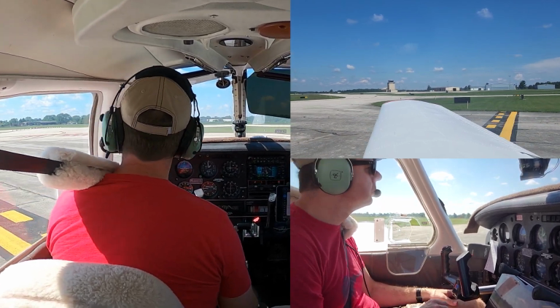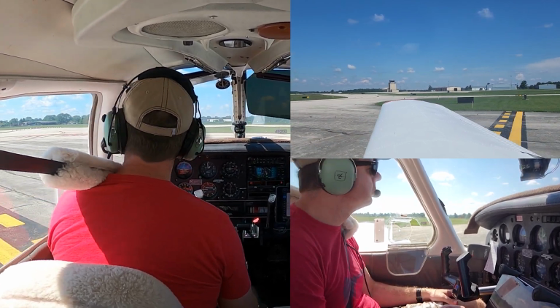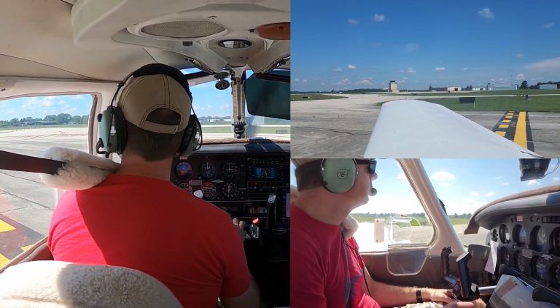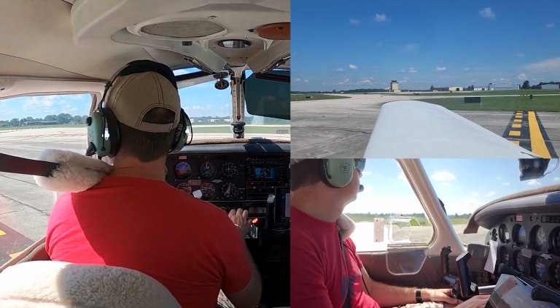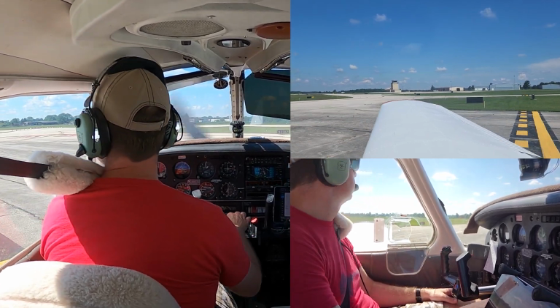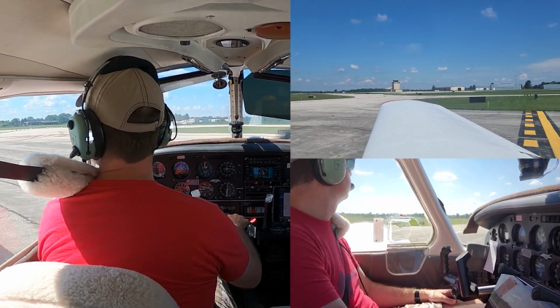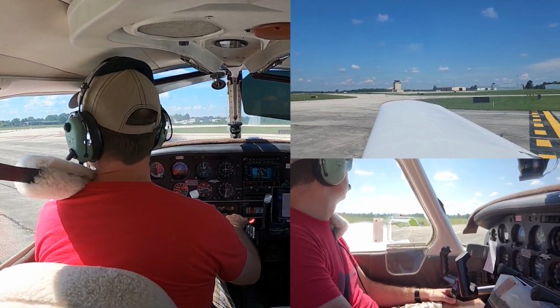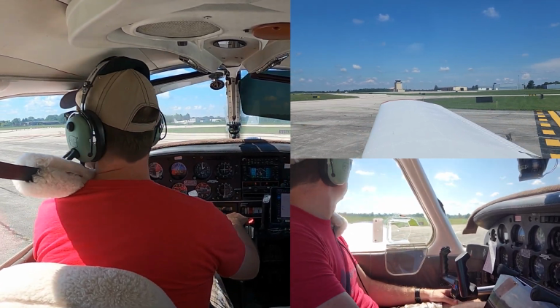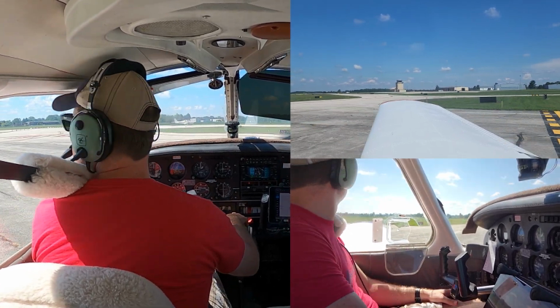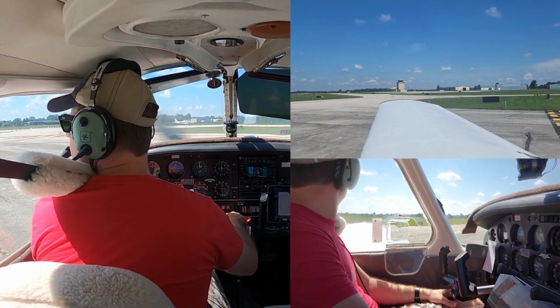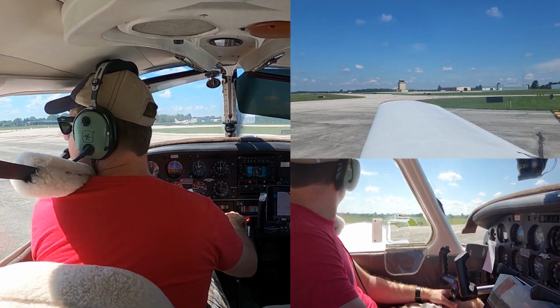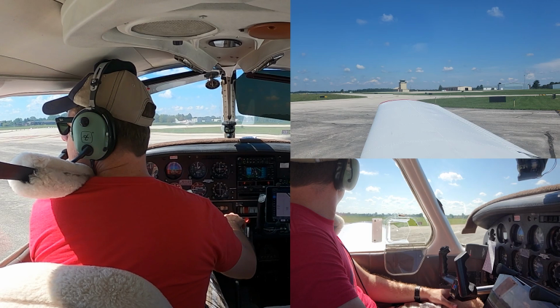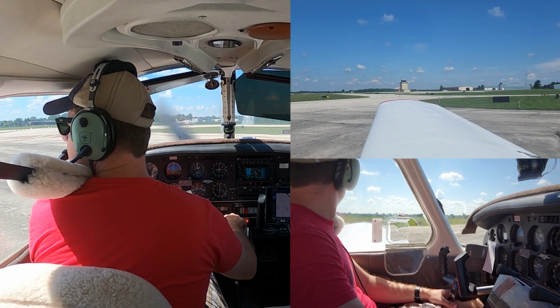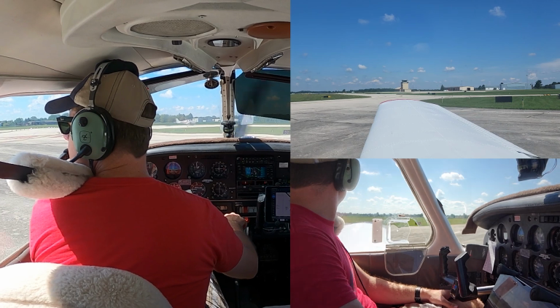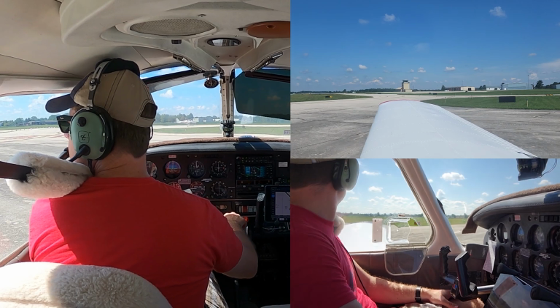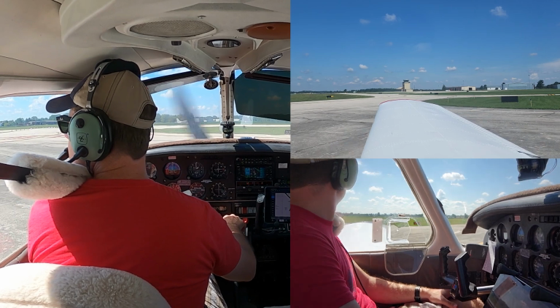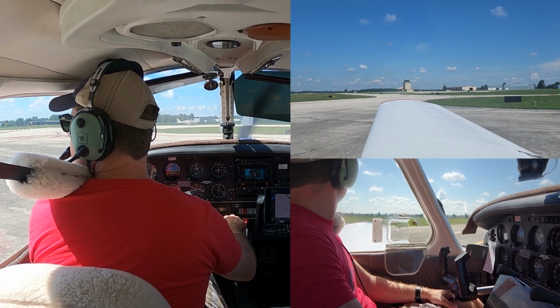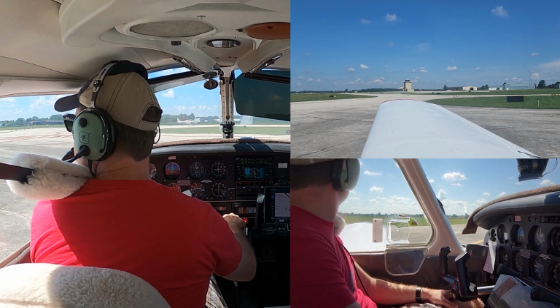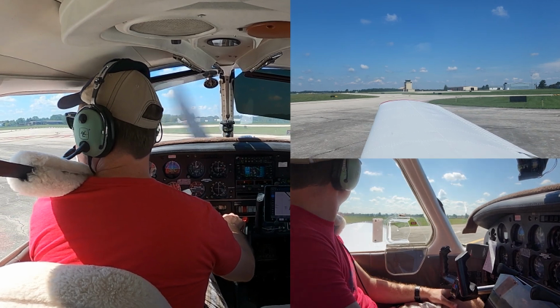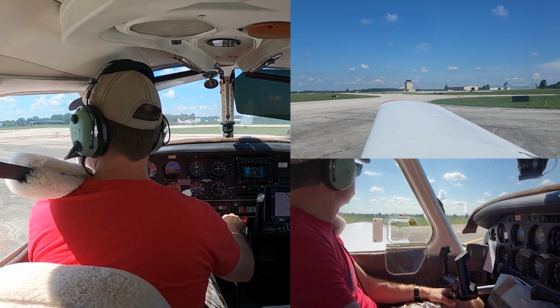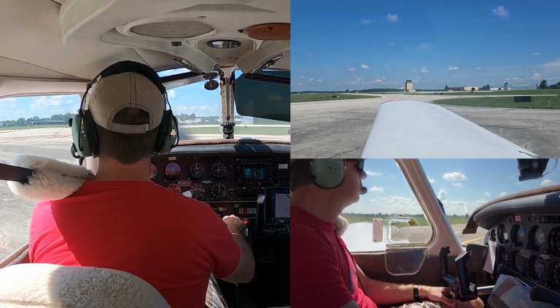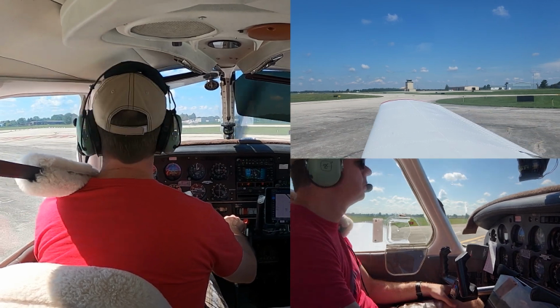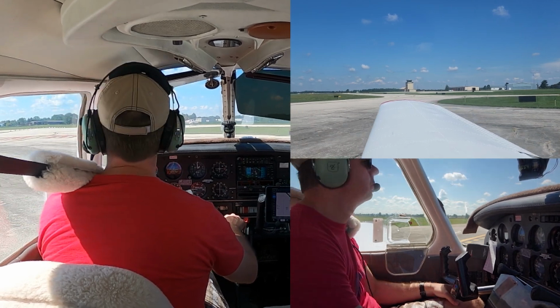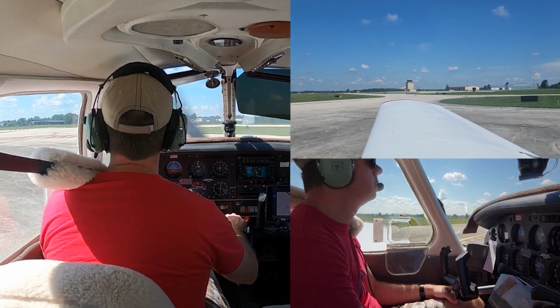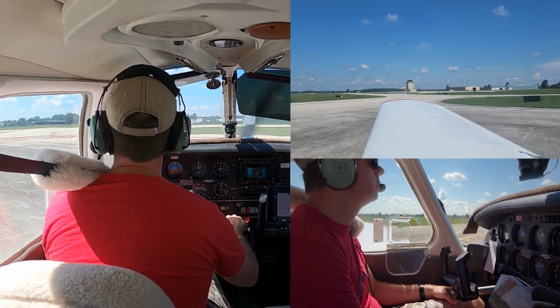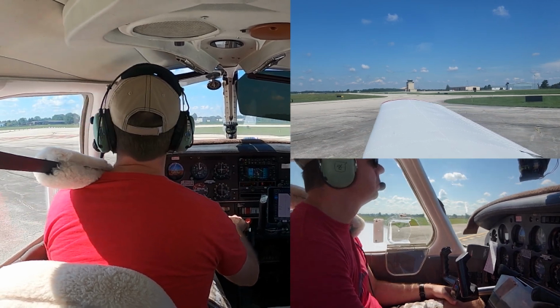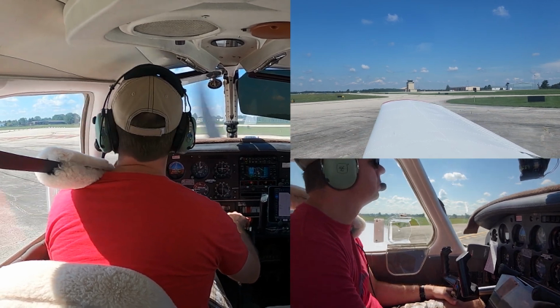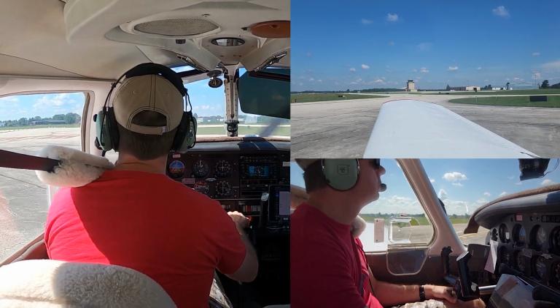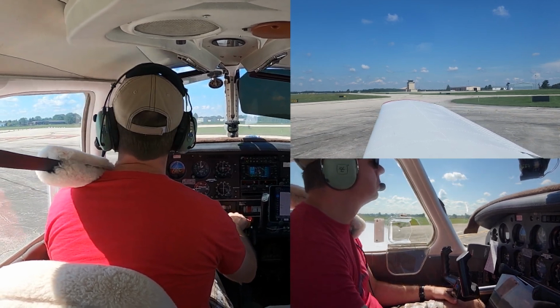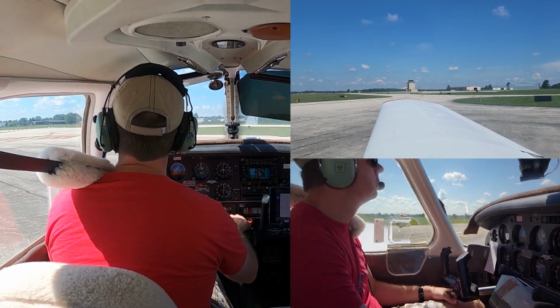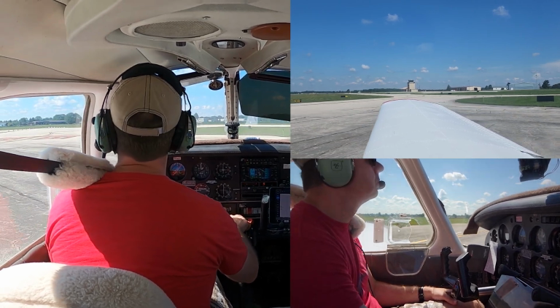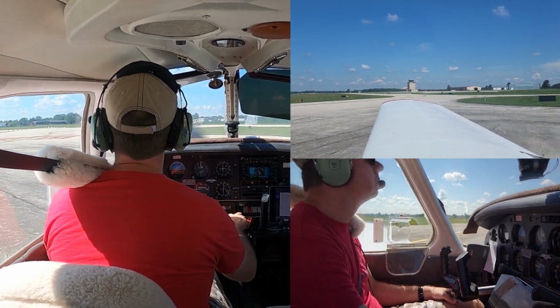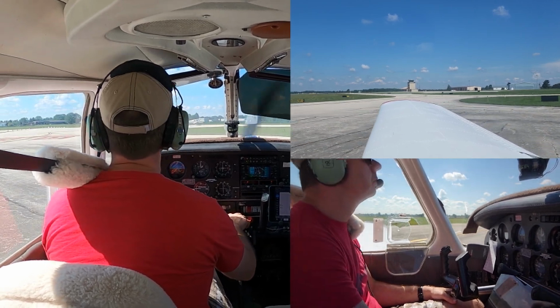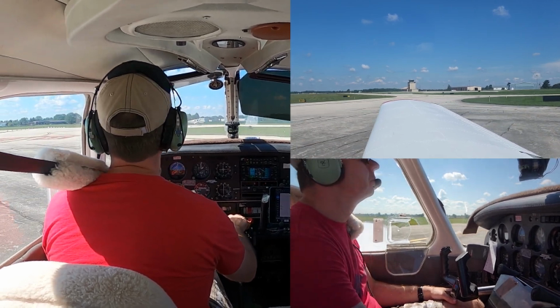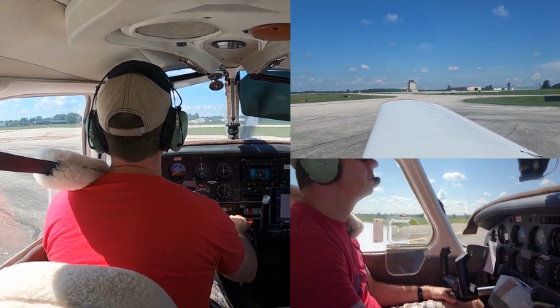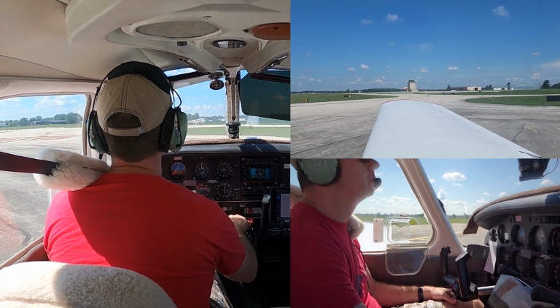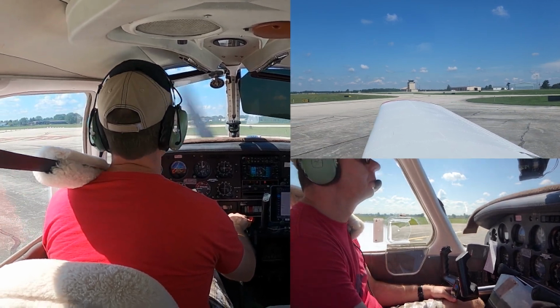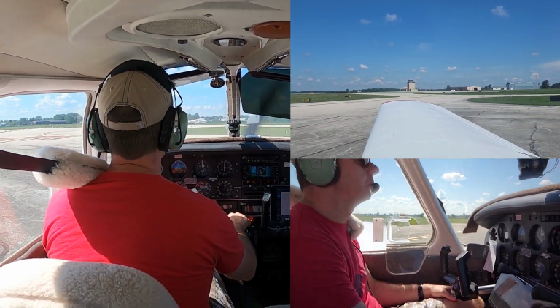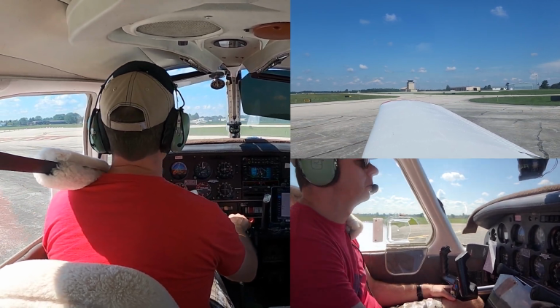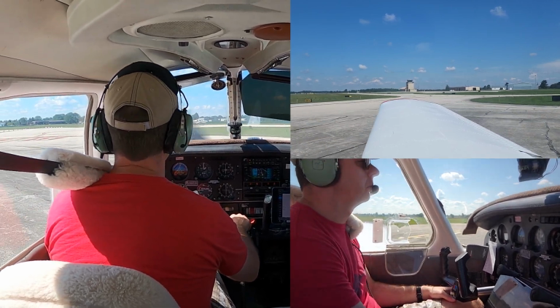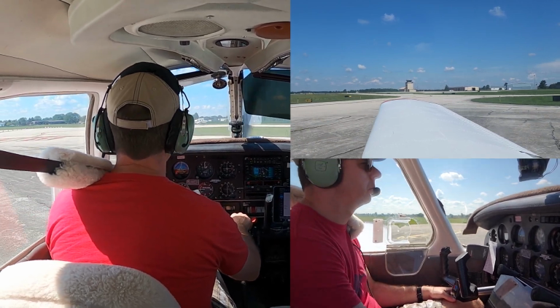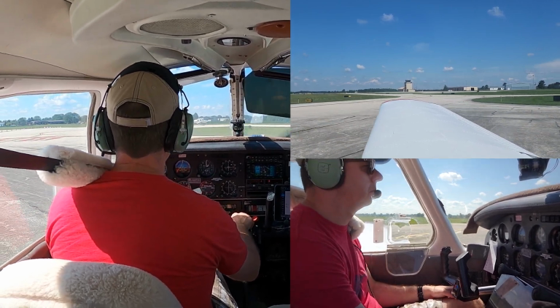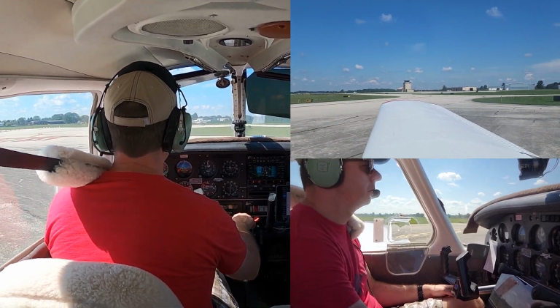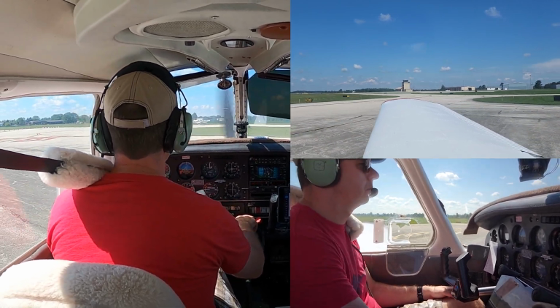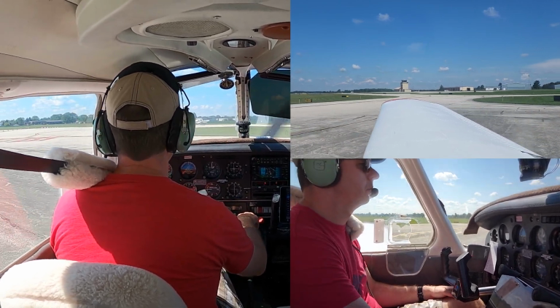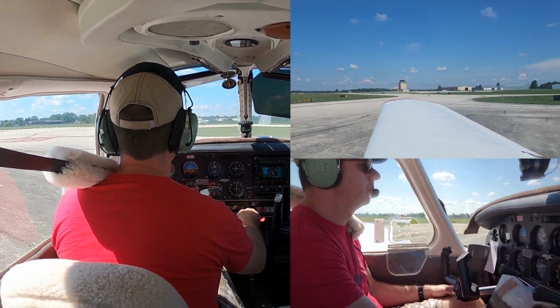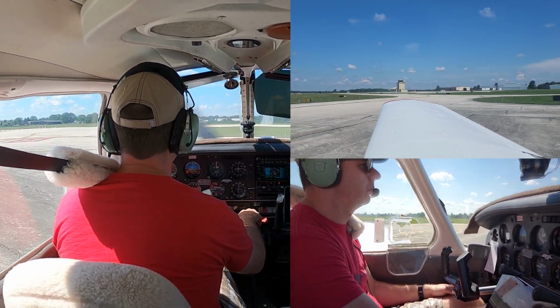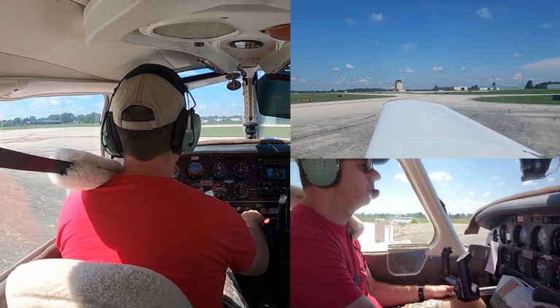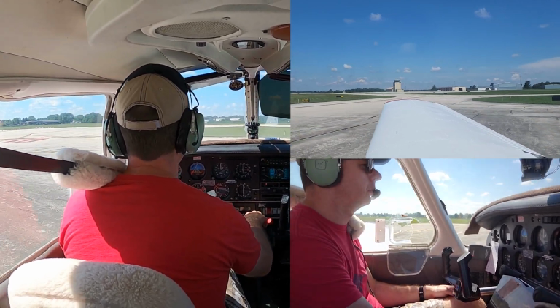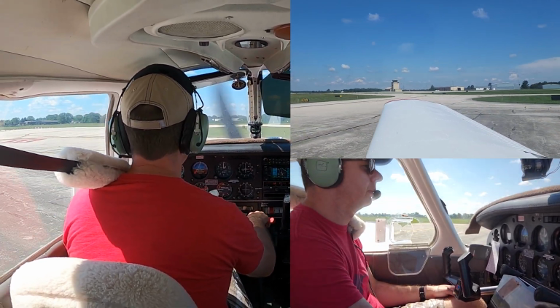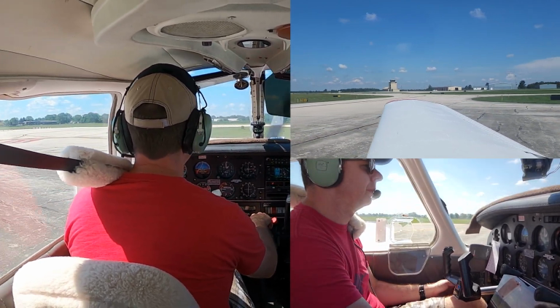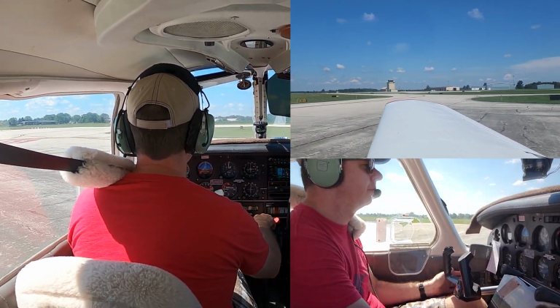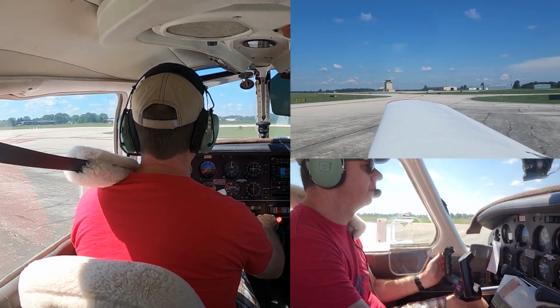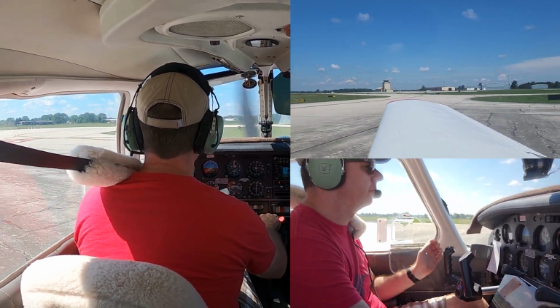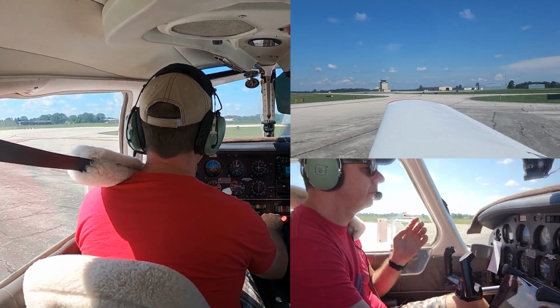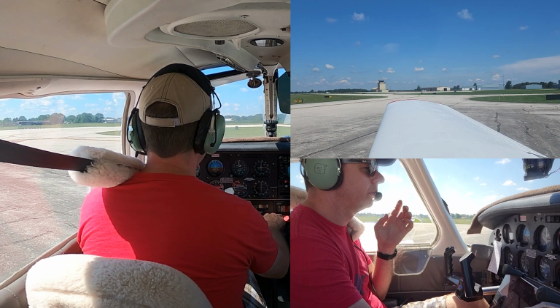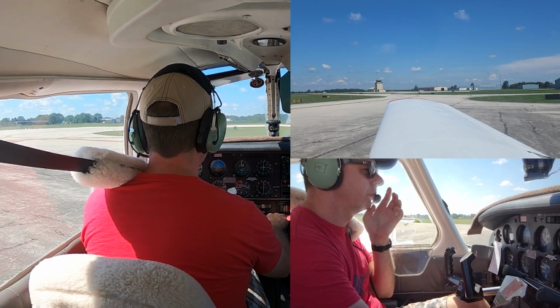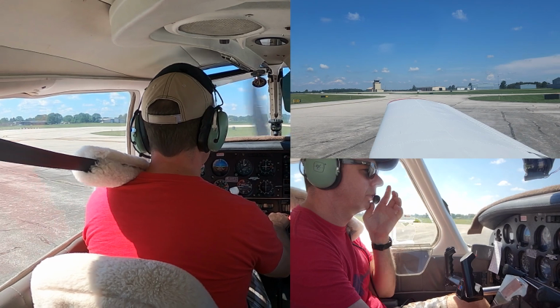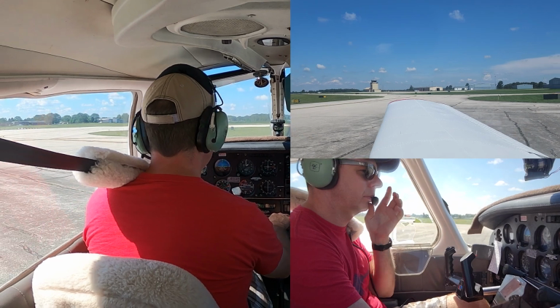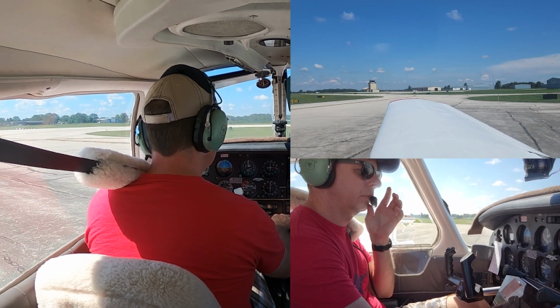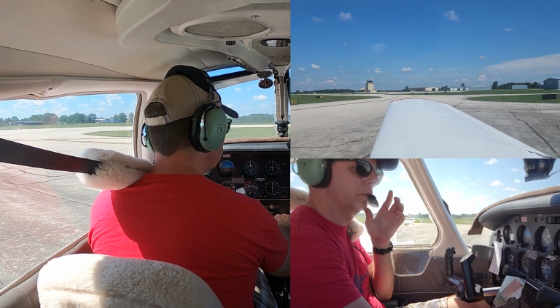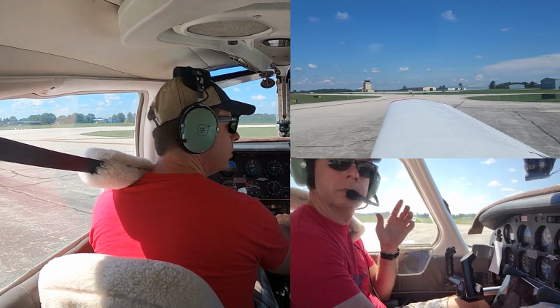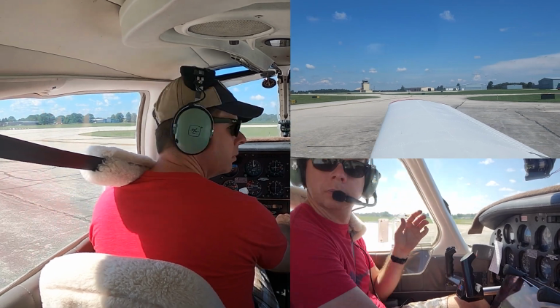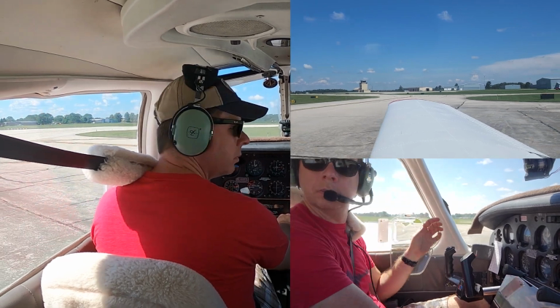49 Papa Golf, runway 3-2, cleared for take-off, proceed on course. Cleared for take-off, 3-2, on course, 9 Papa Golf.